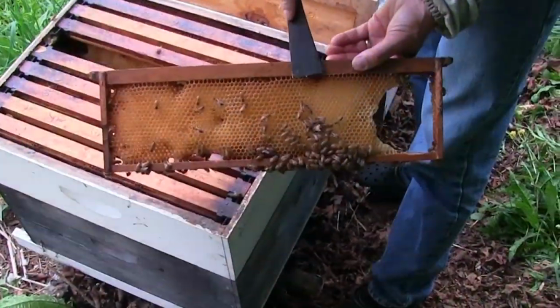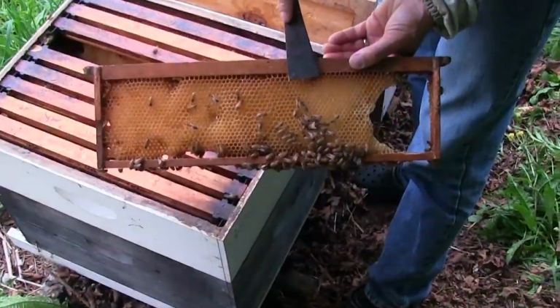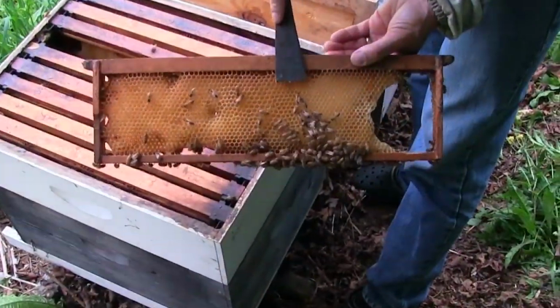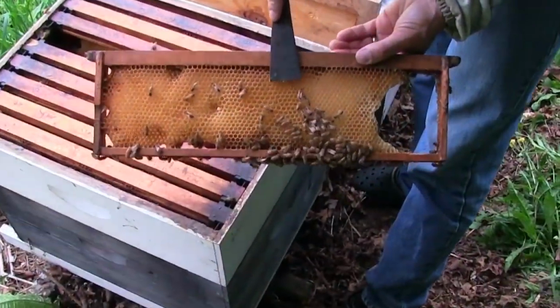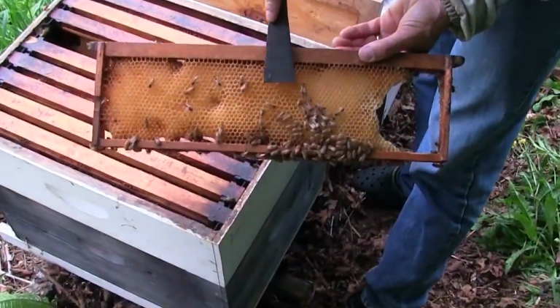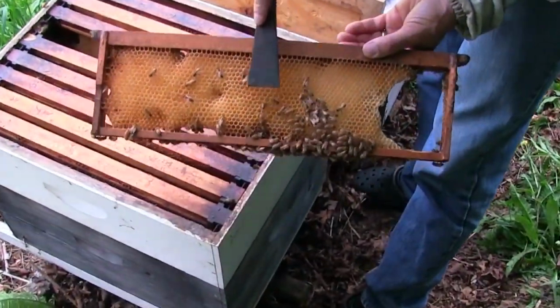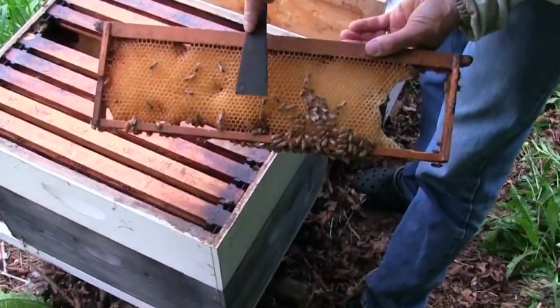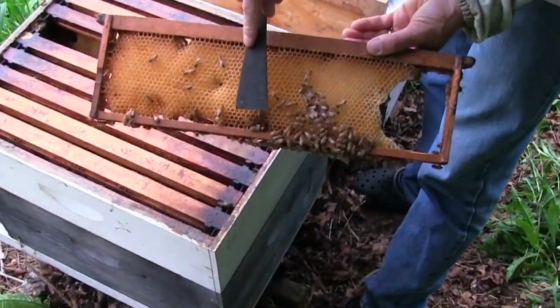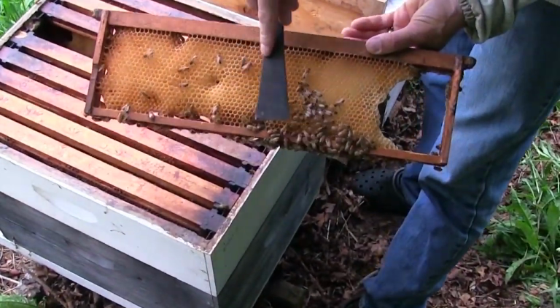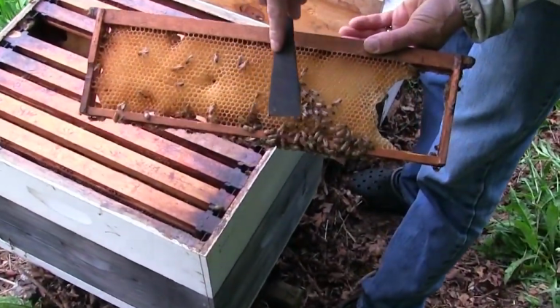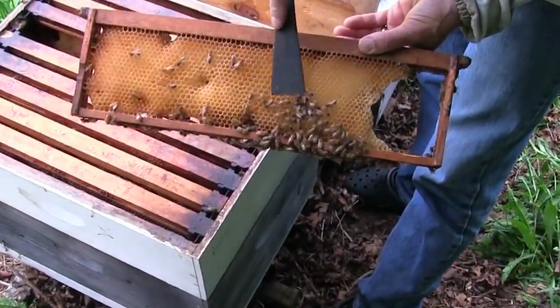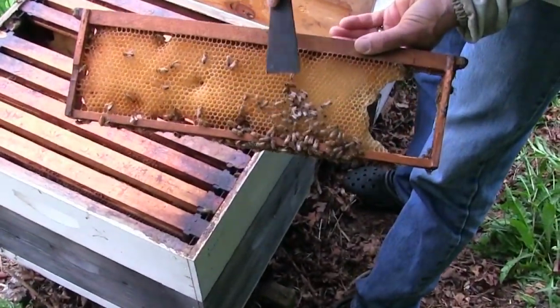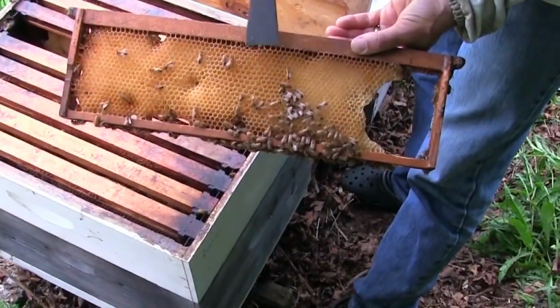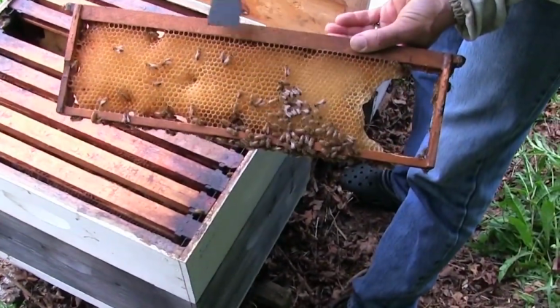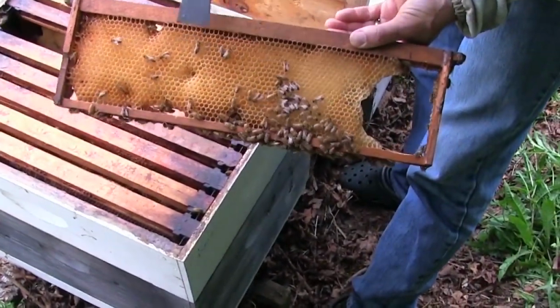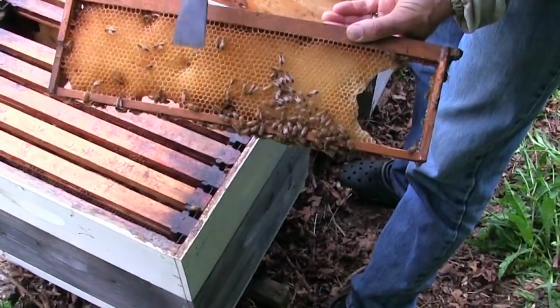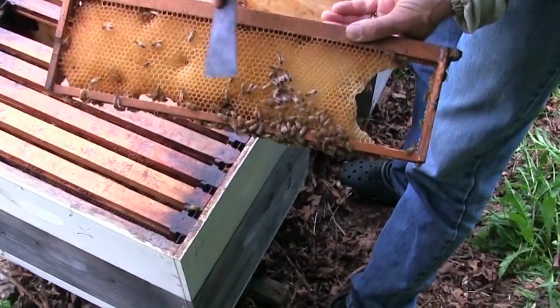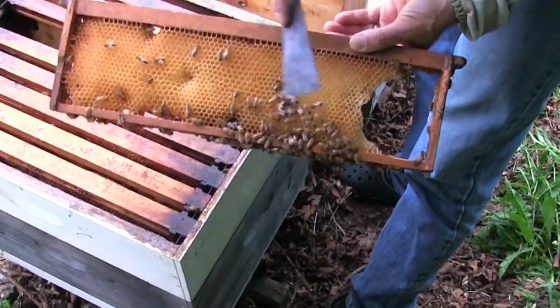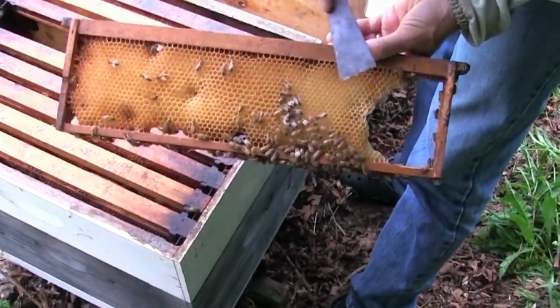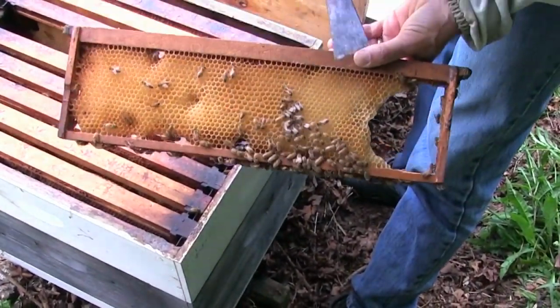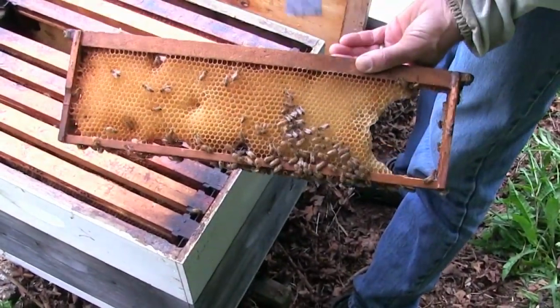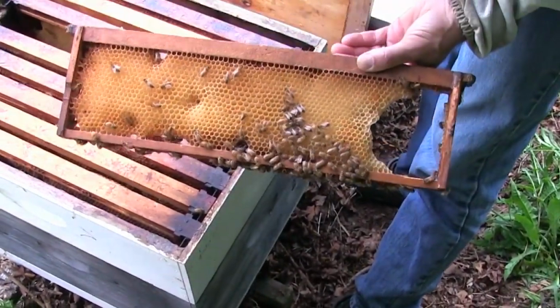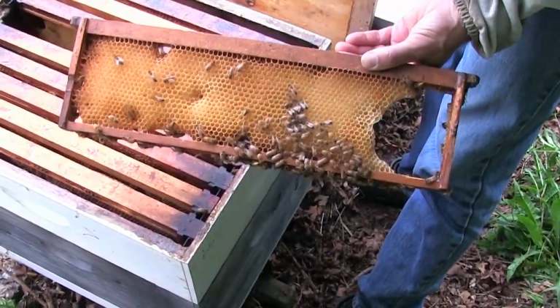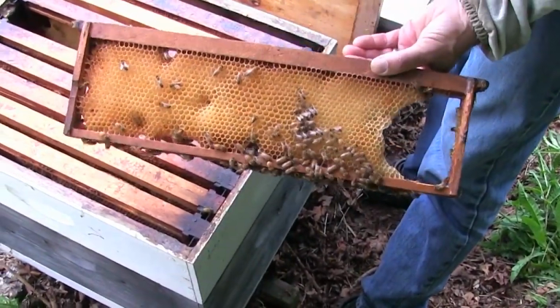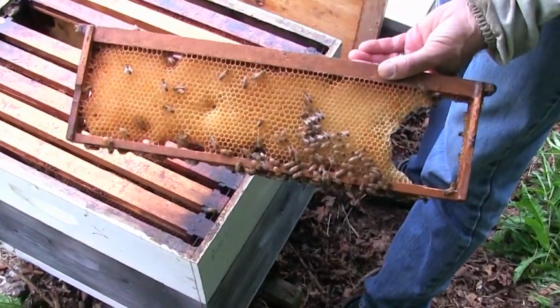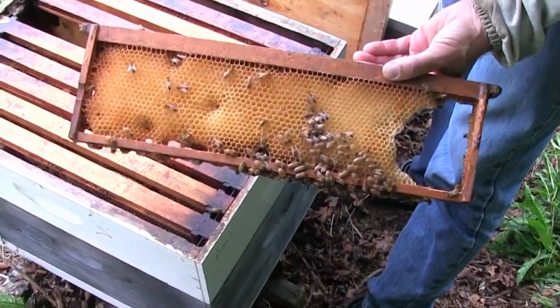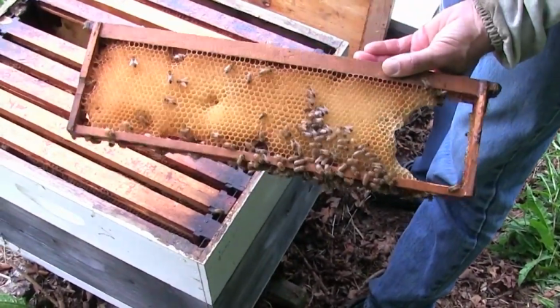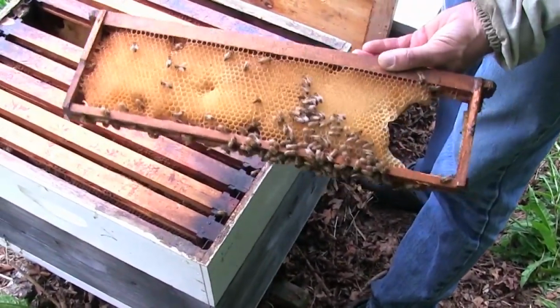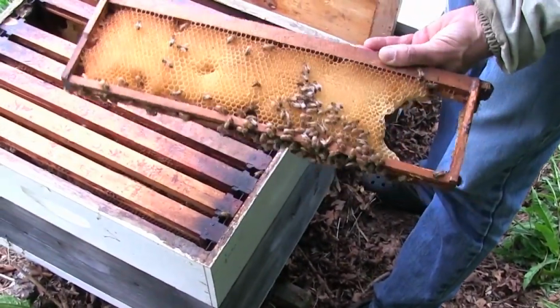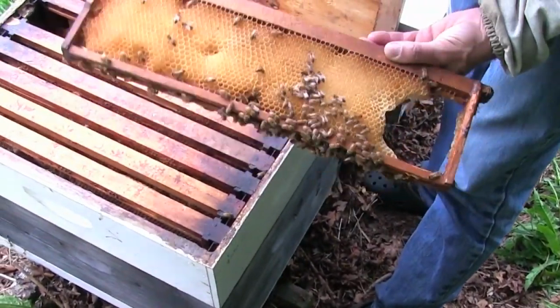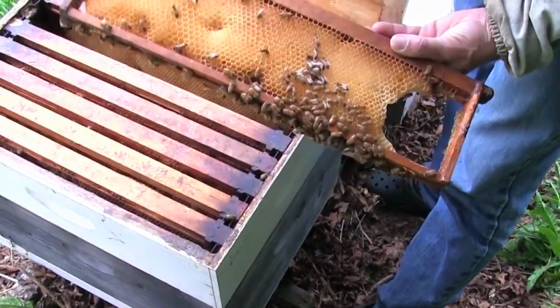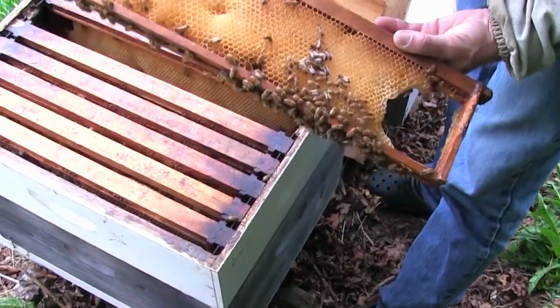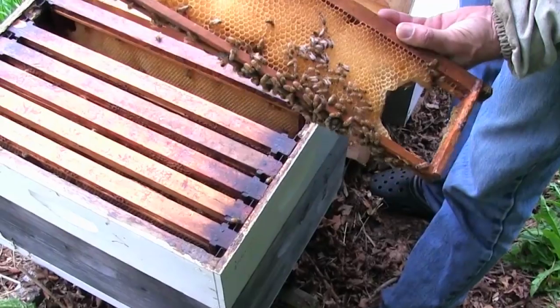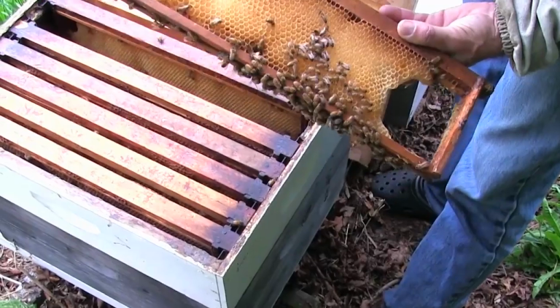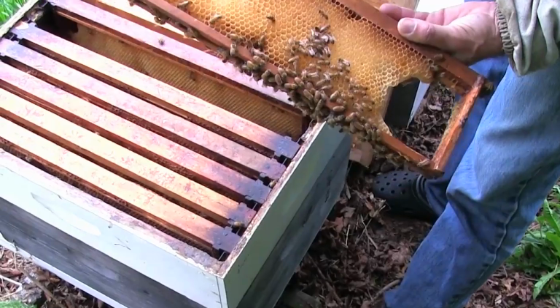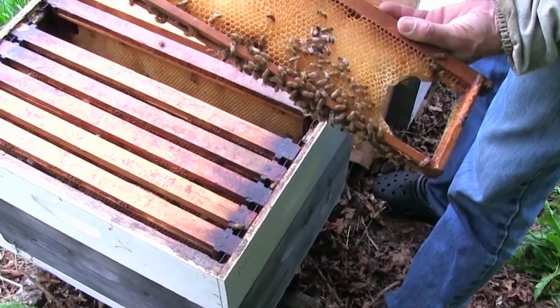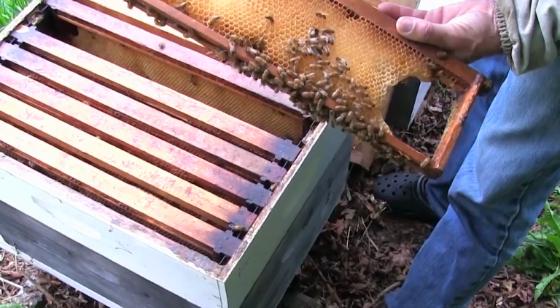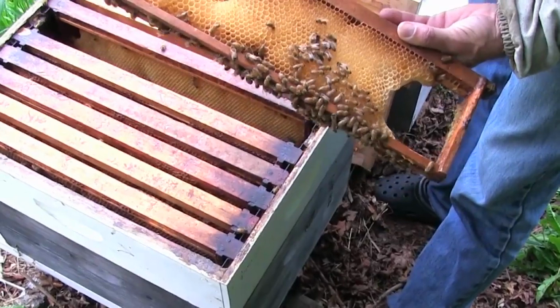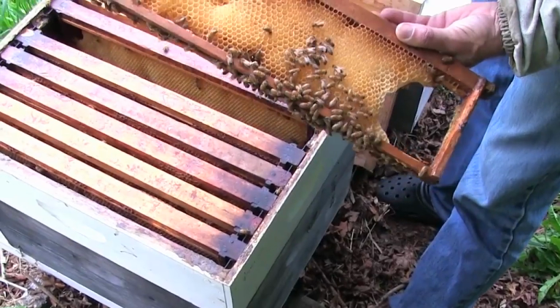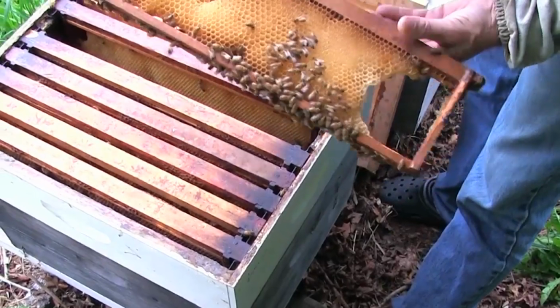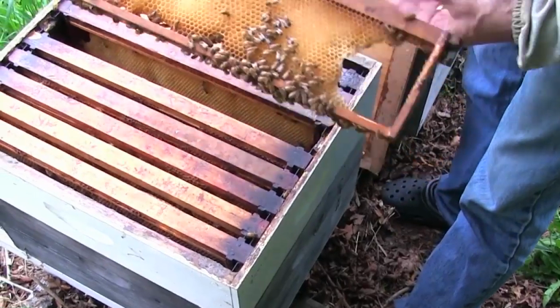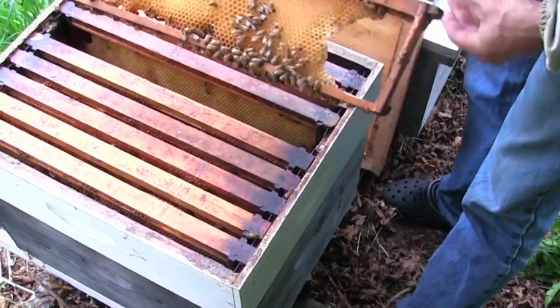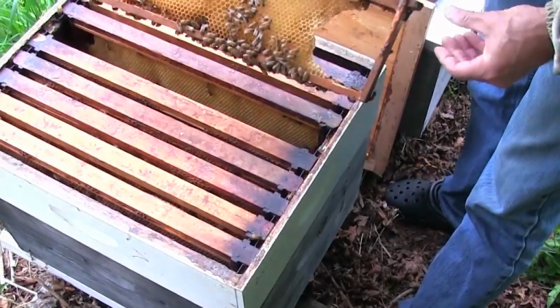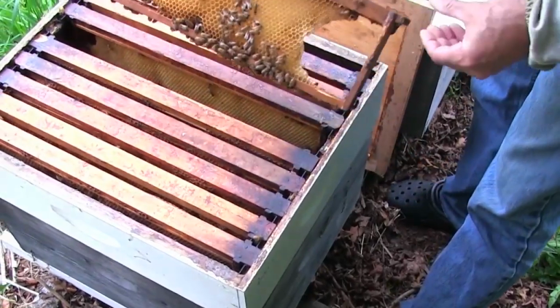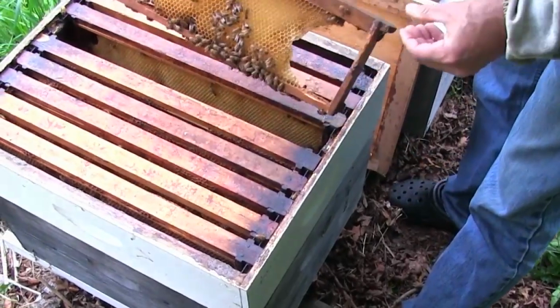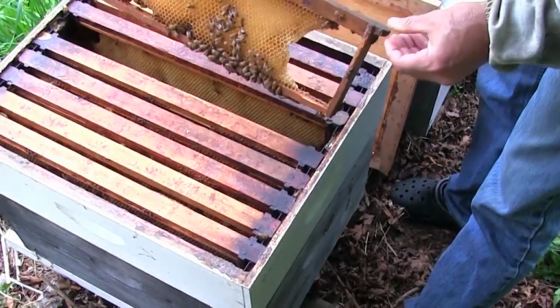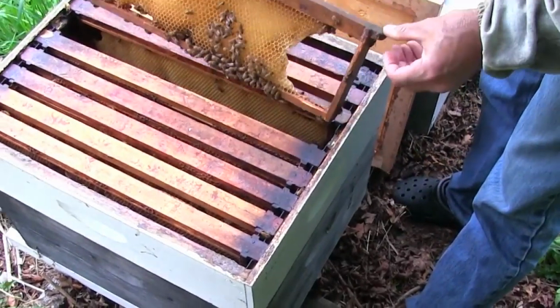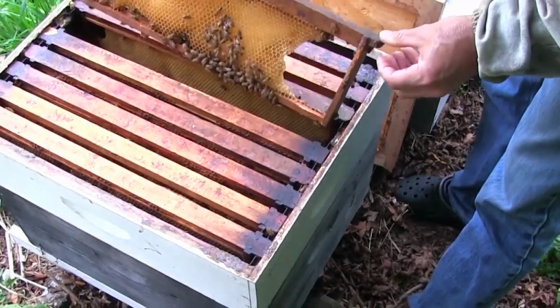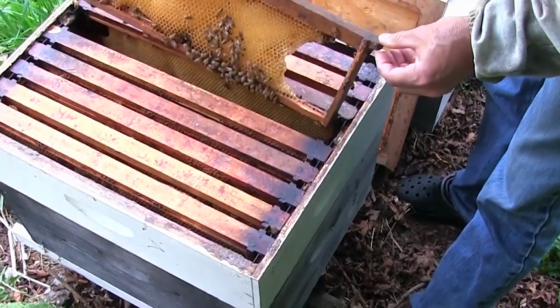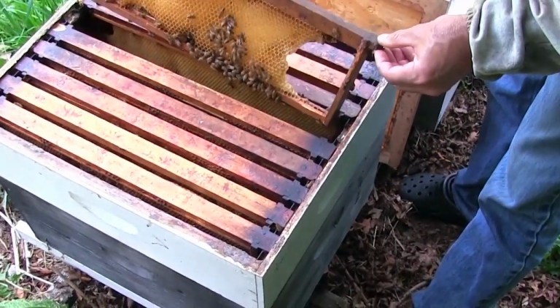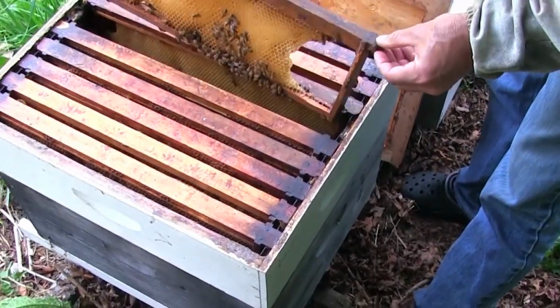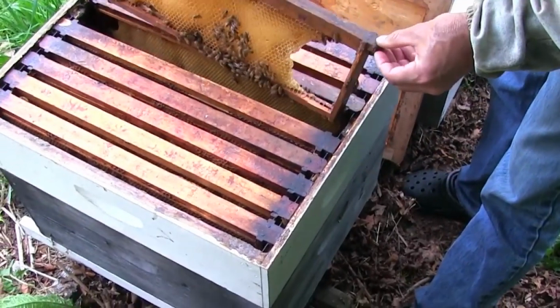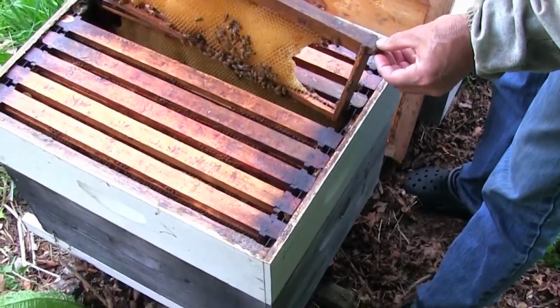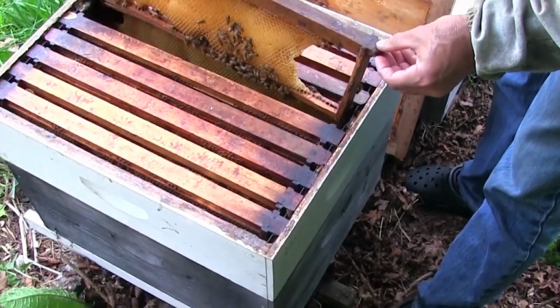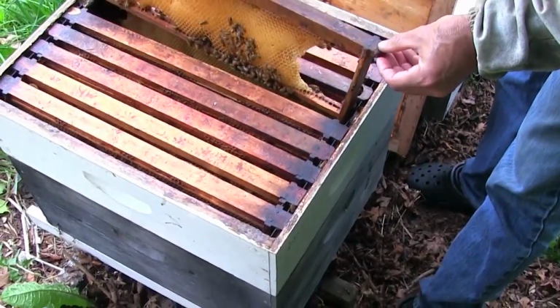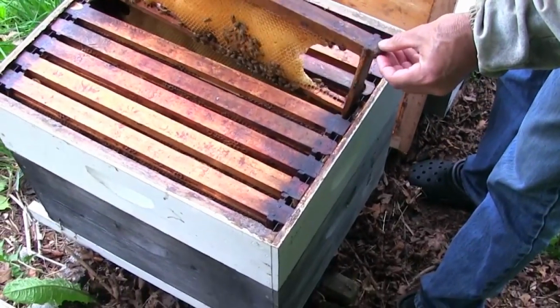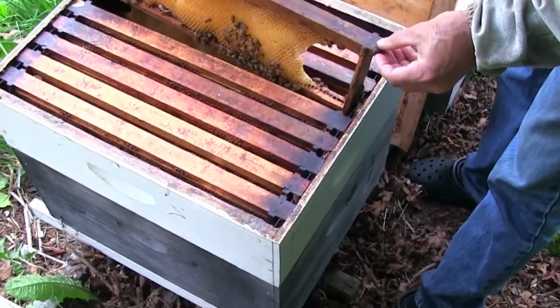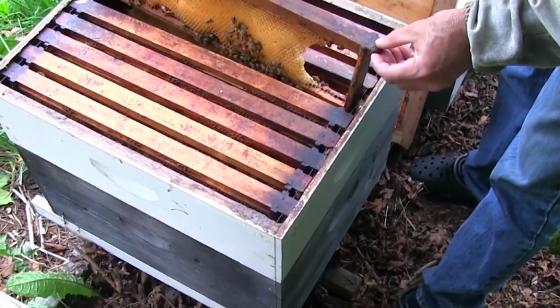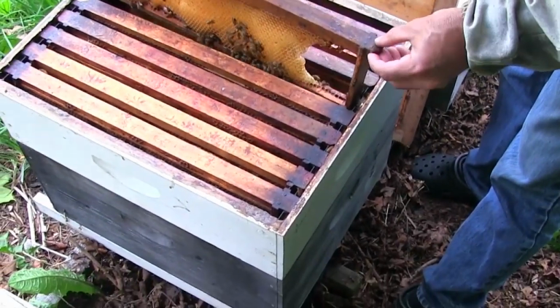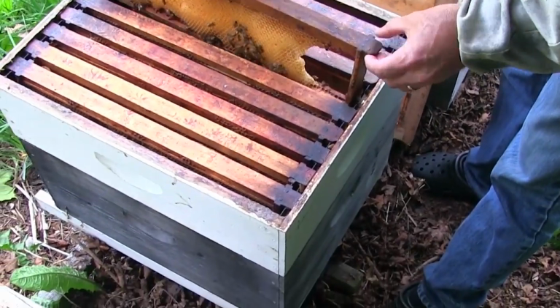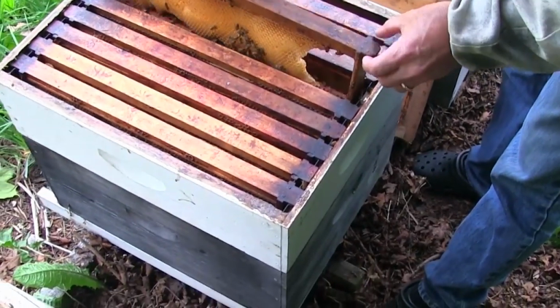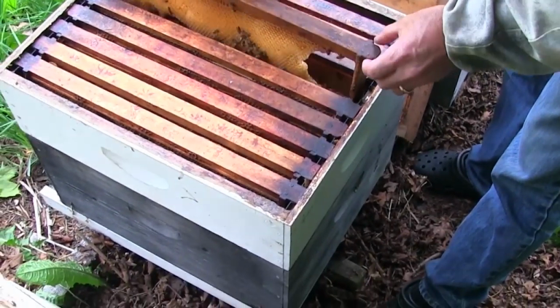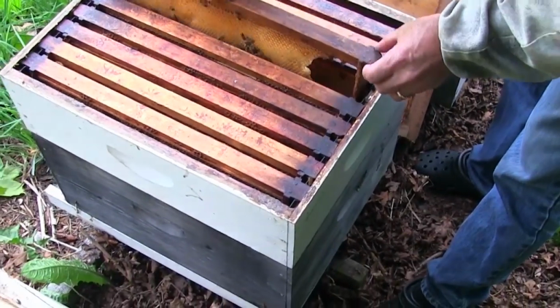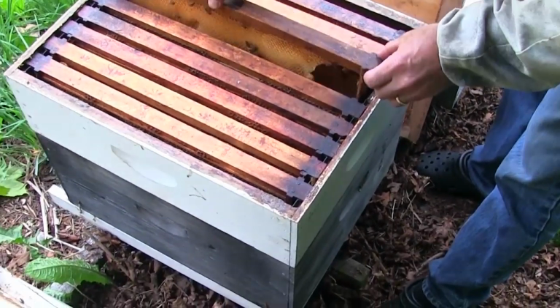They're putting just a little bit of nectar in — not what we're hoping for yet.